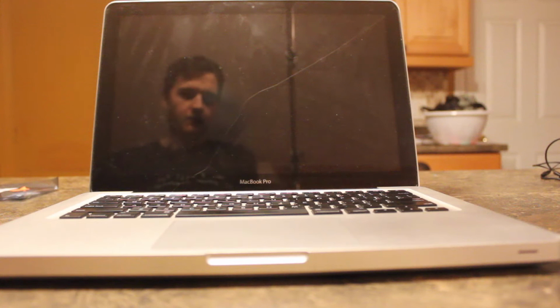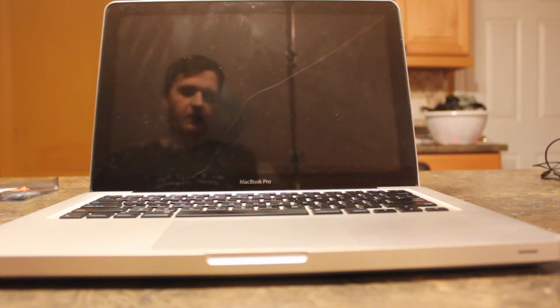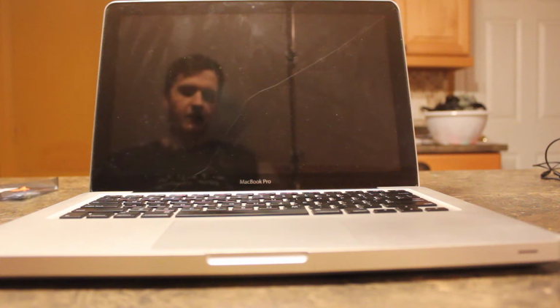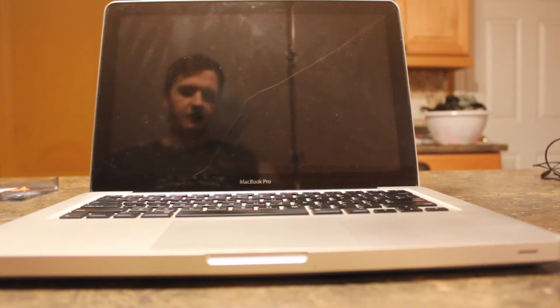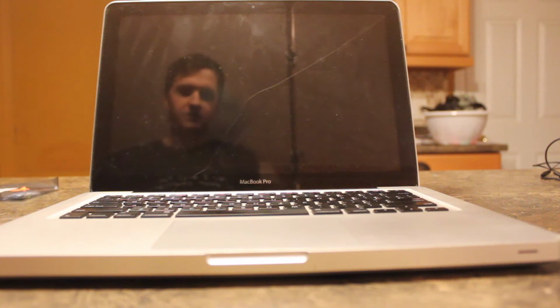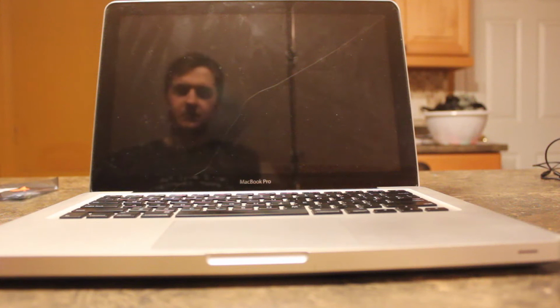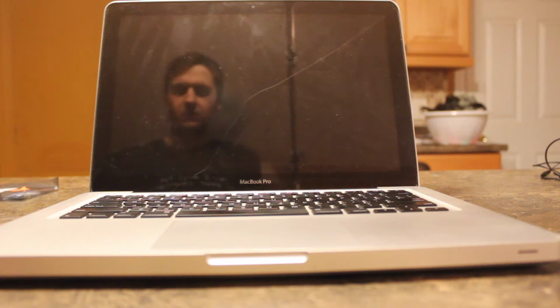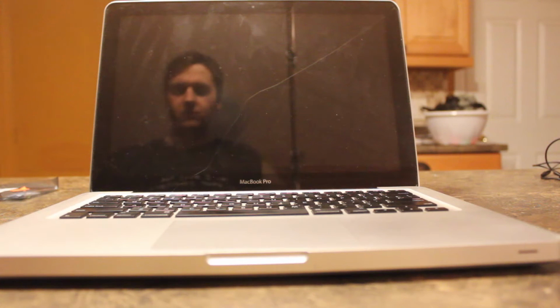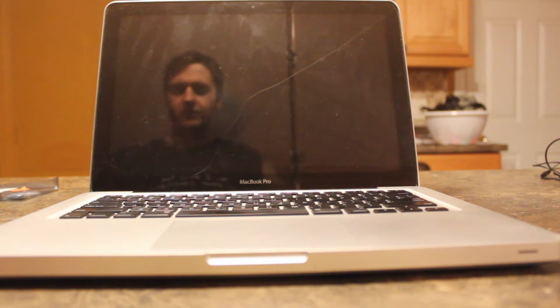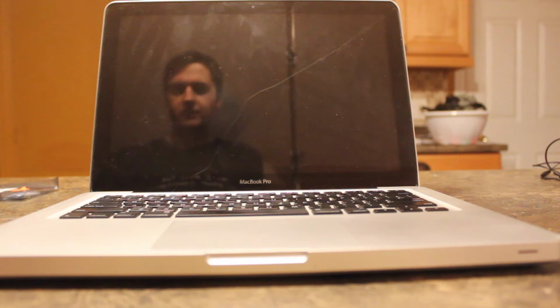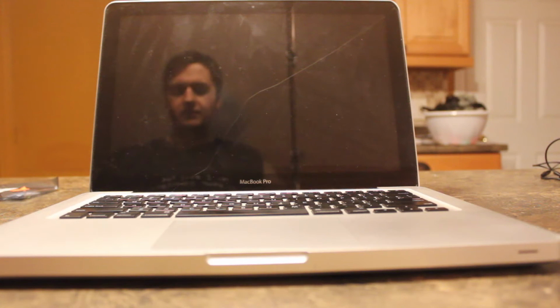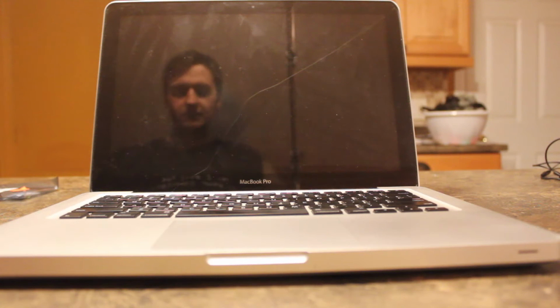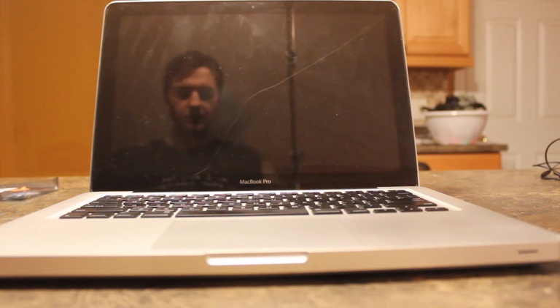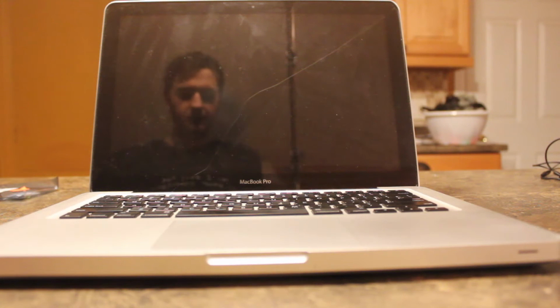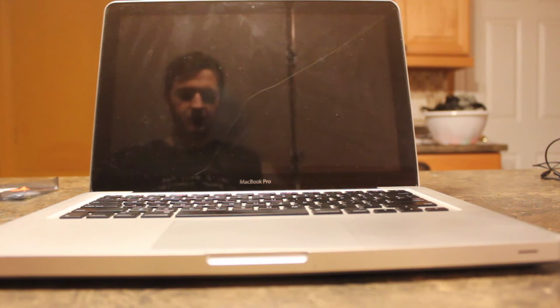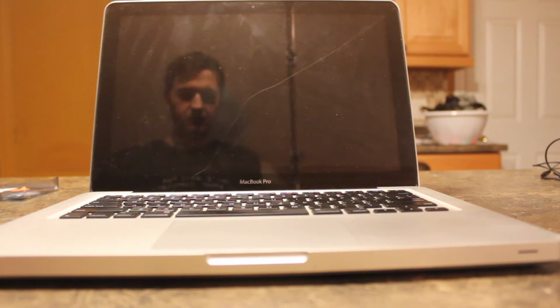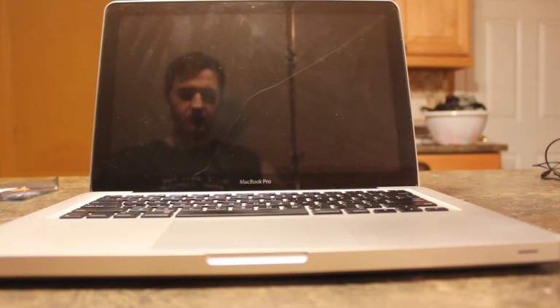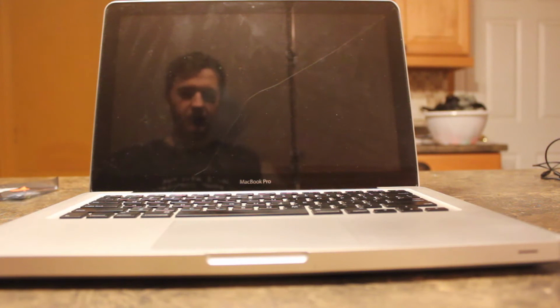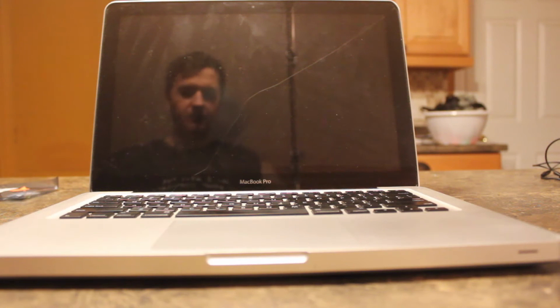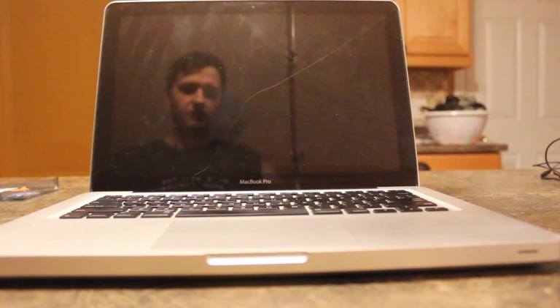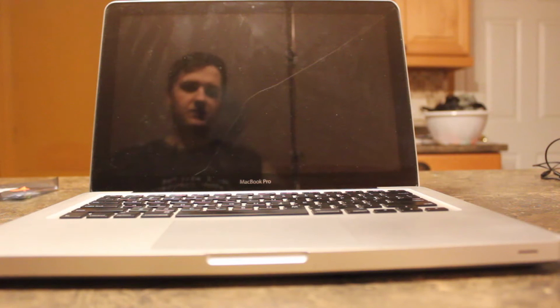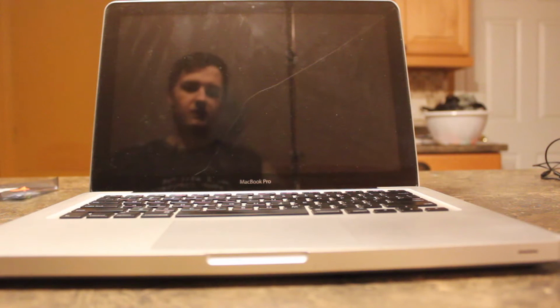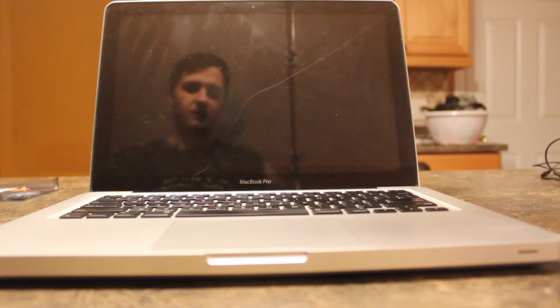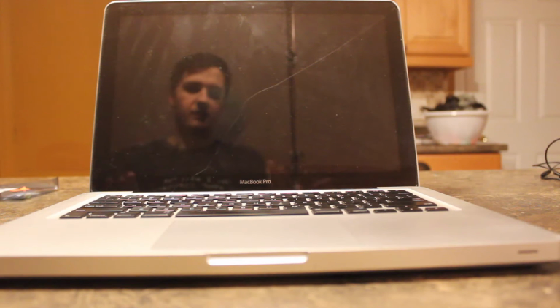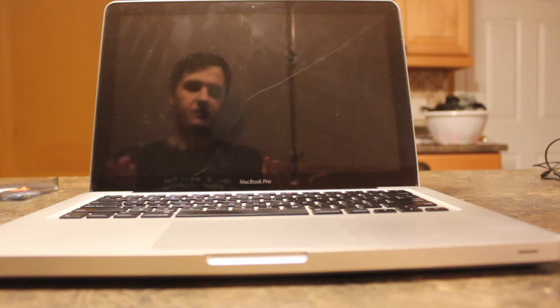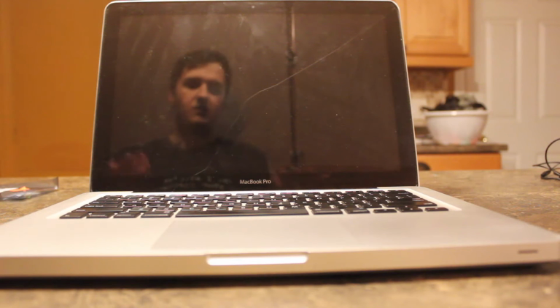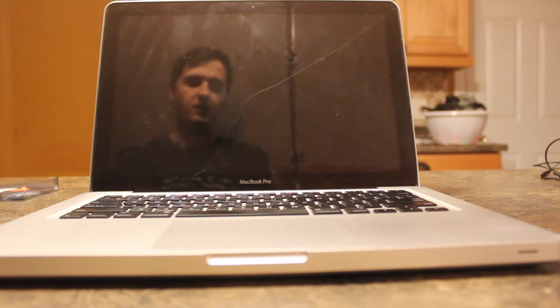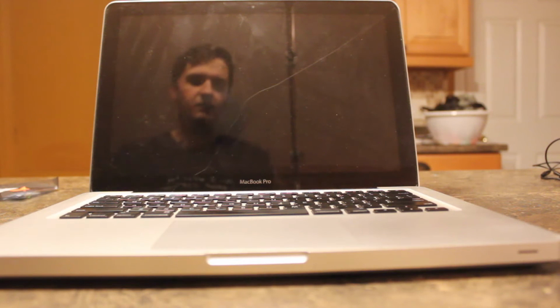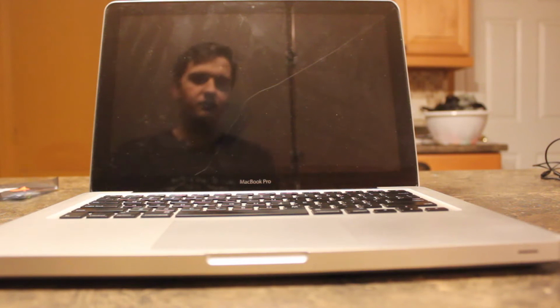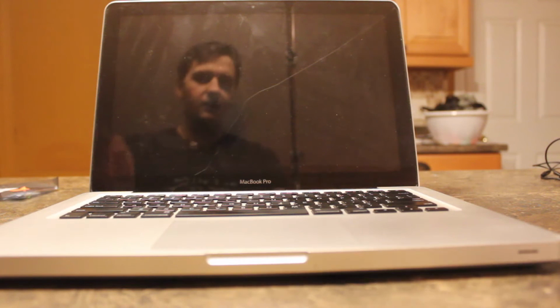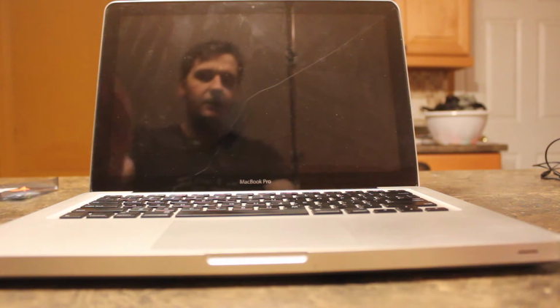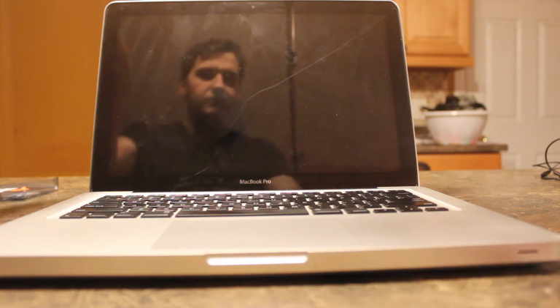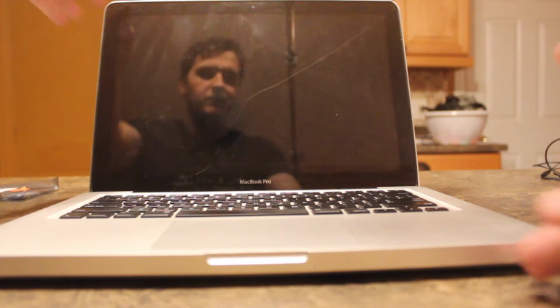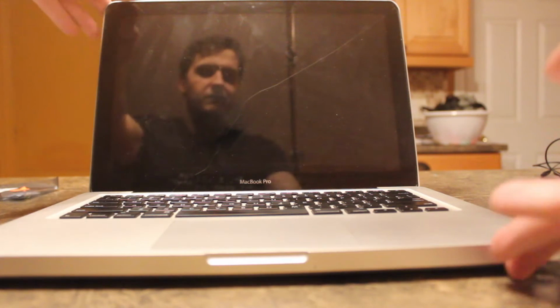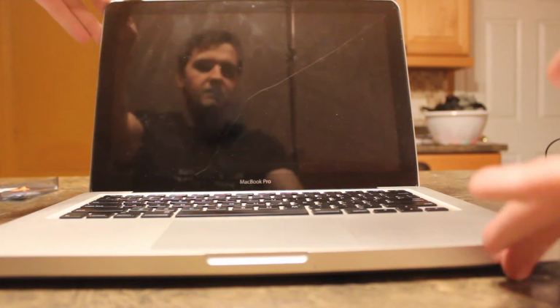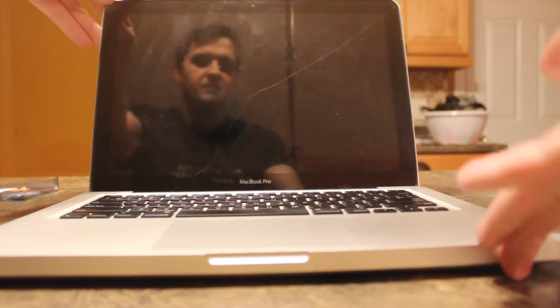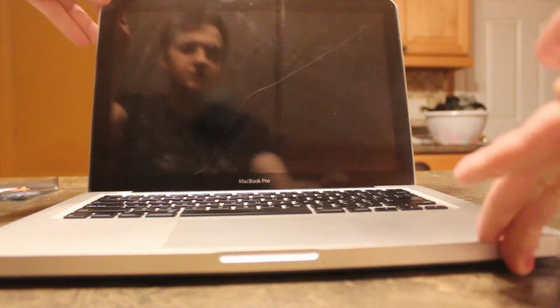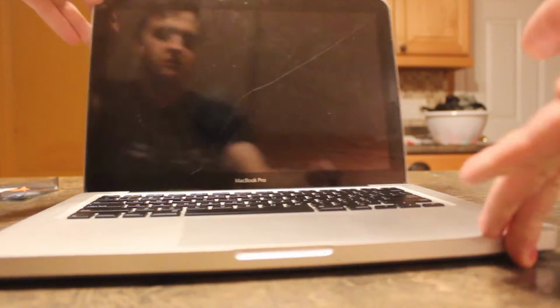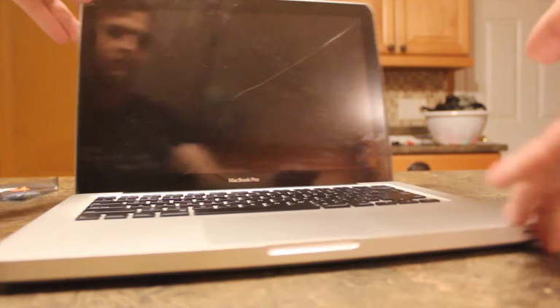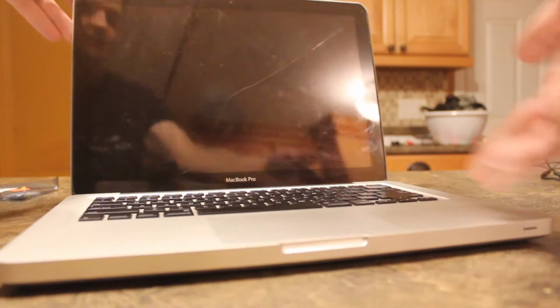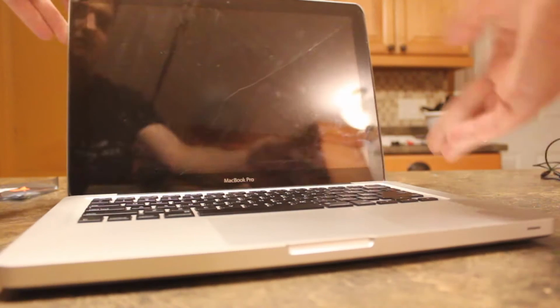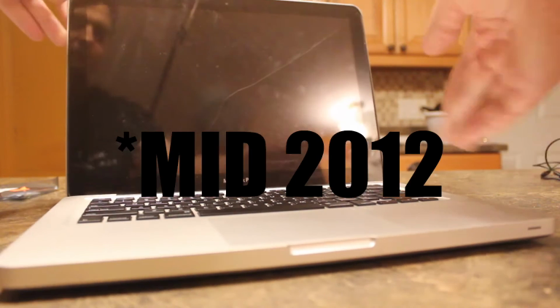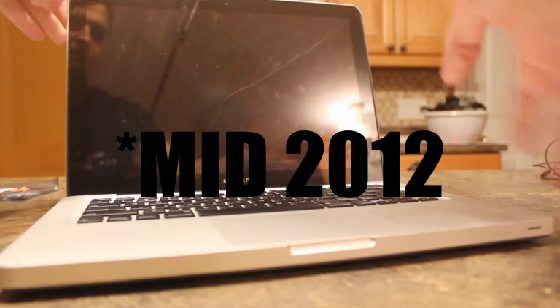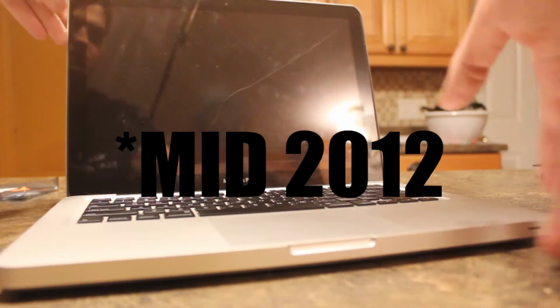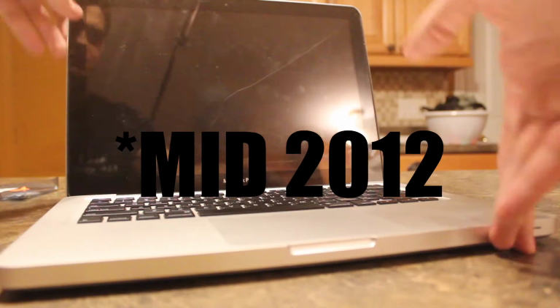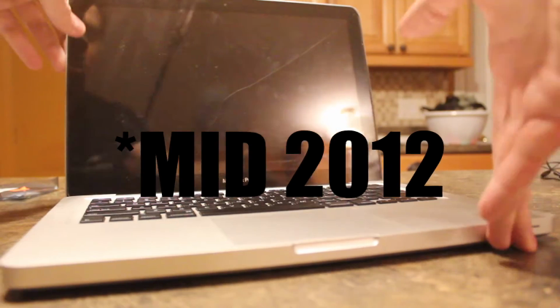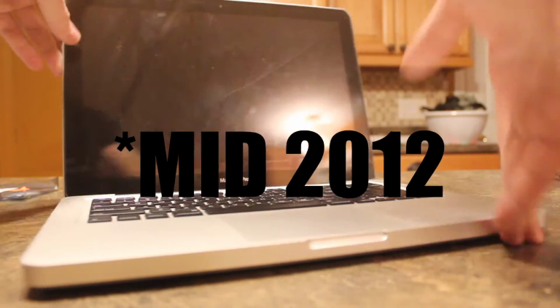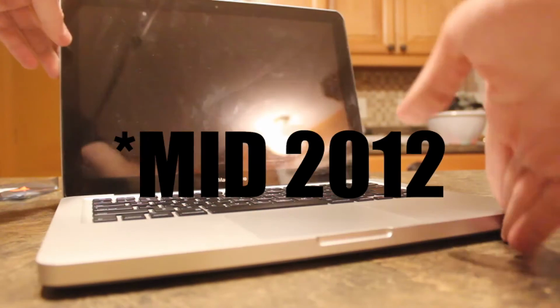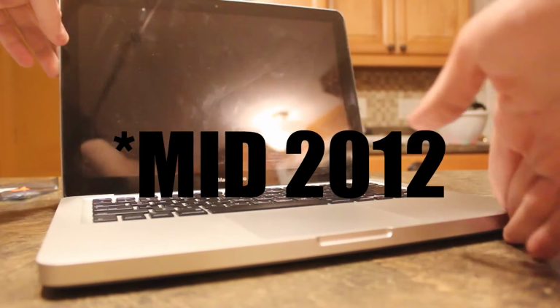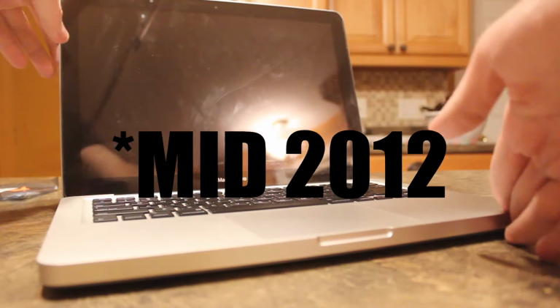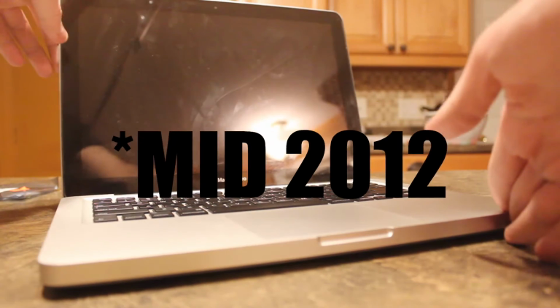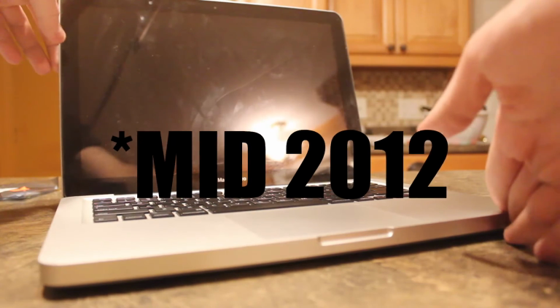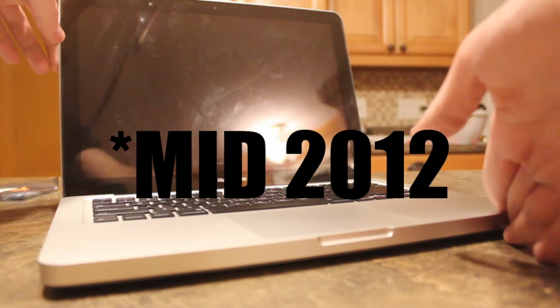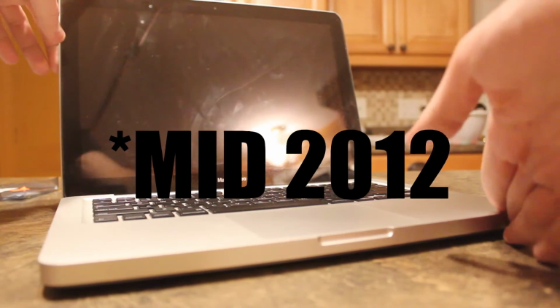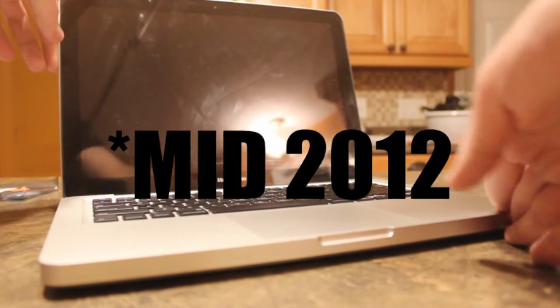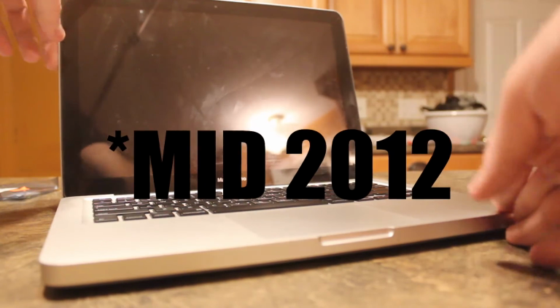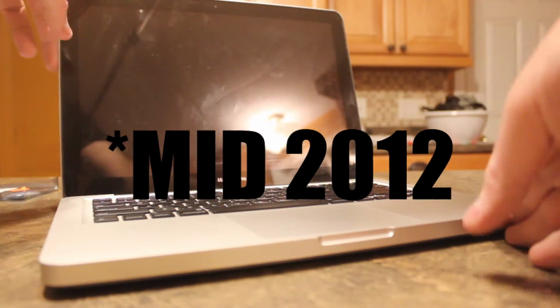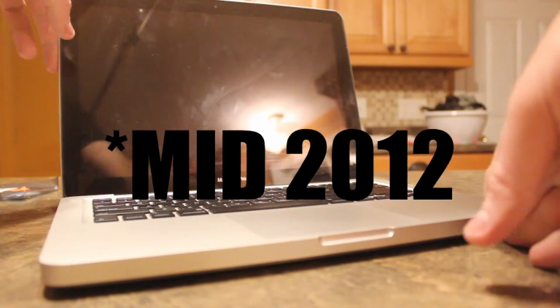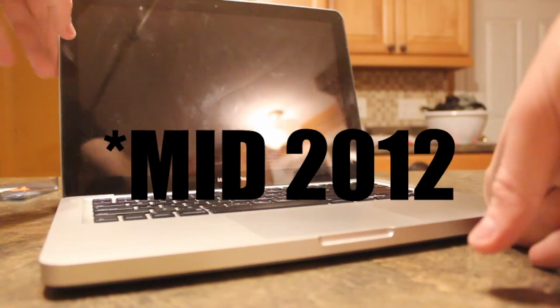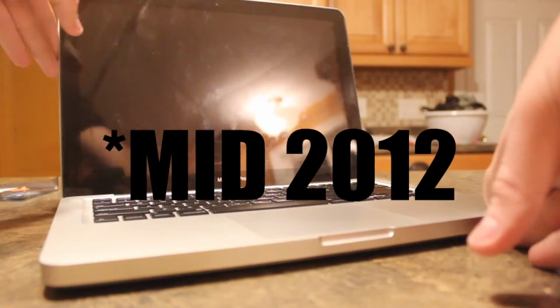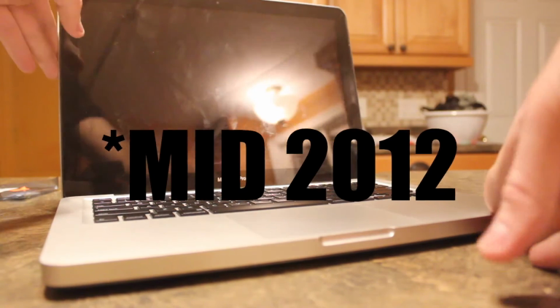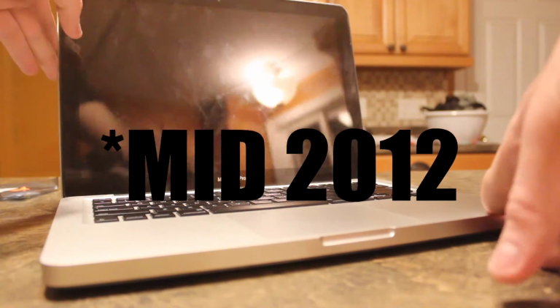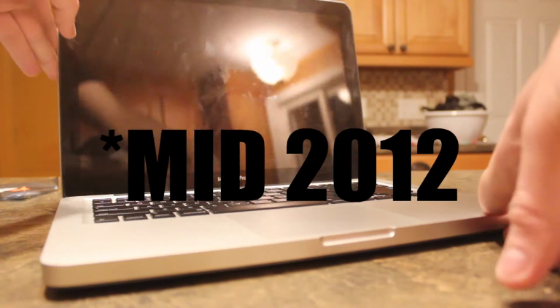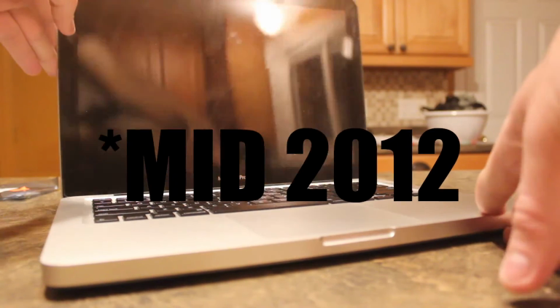Hey guys, what's going on? Today I'm going to show you how to install a new hard drive in this 2013 MacBook Pro.